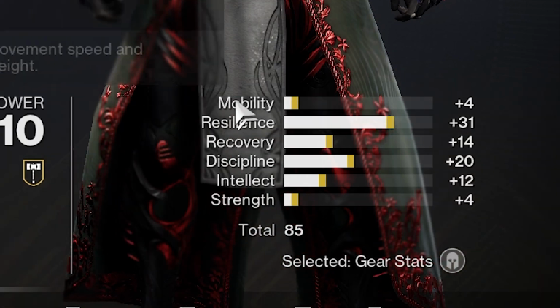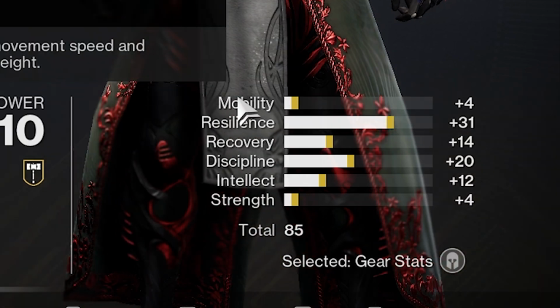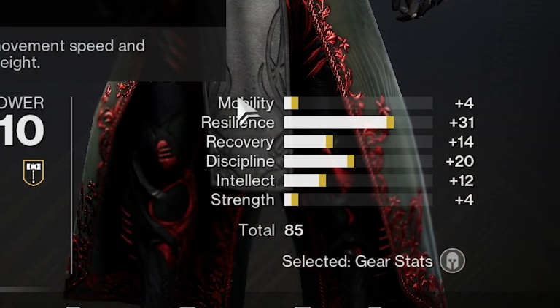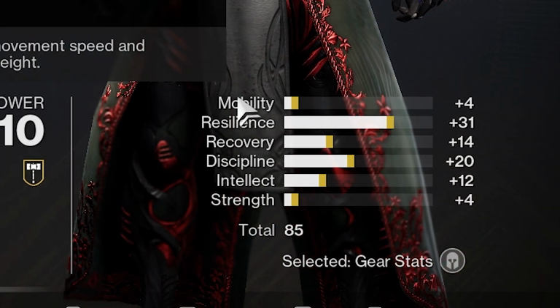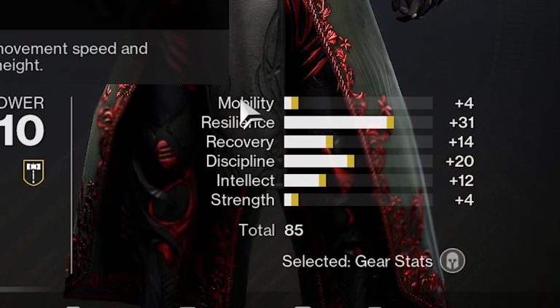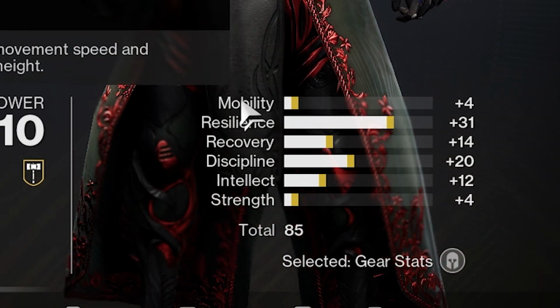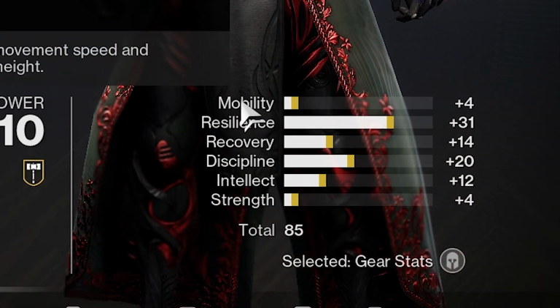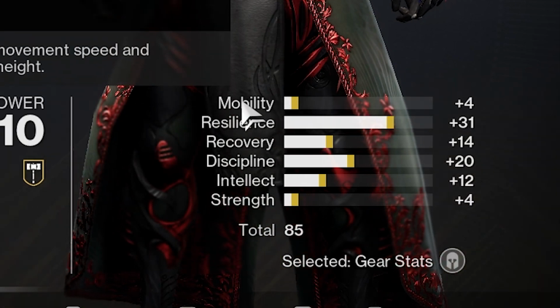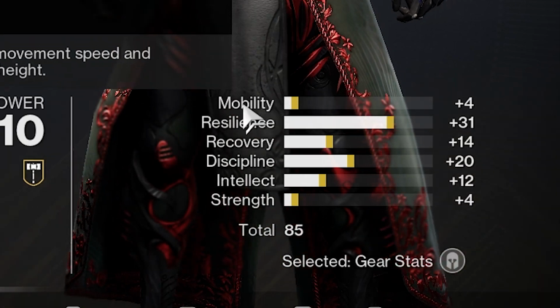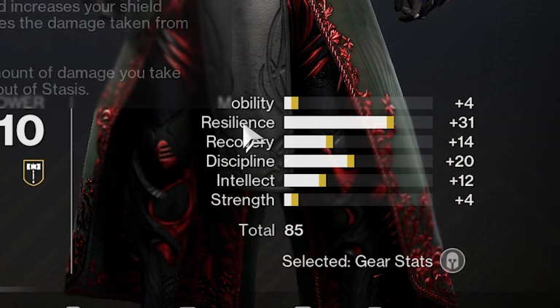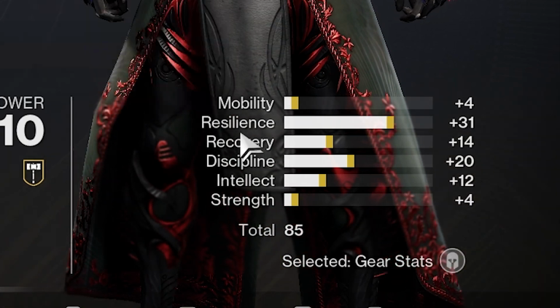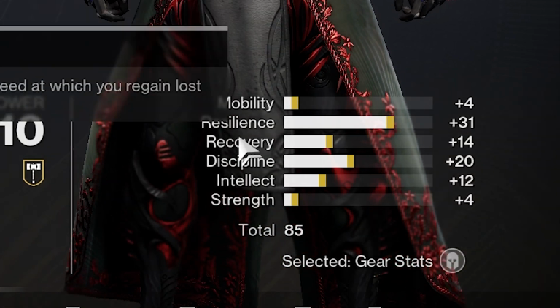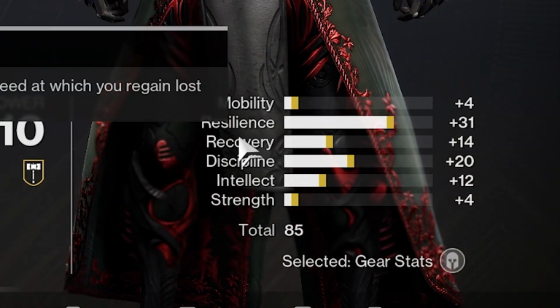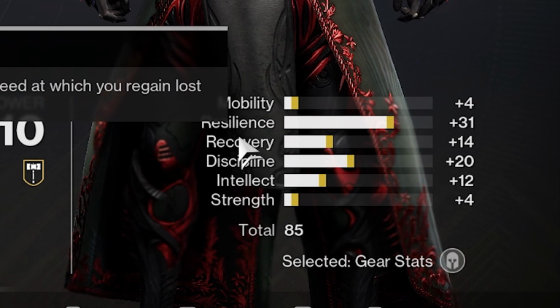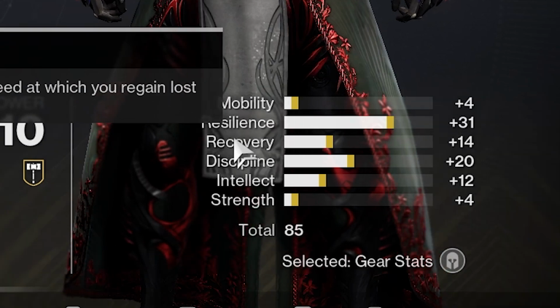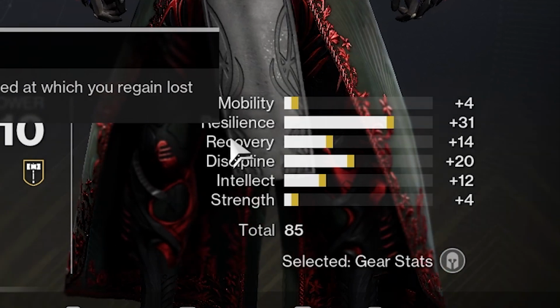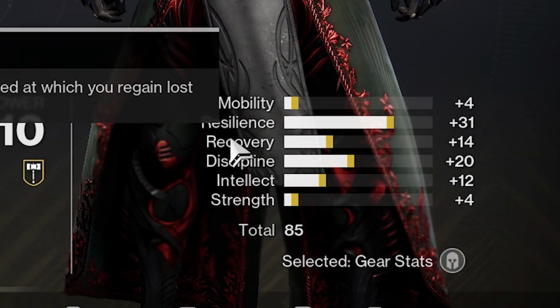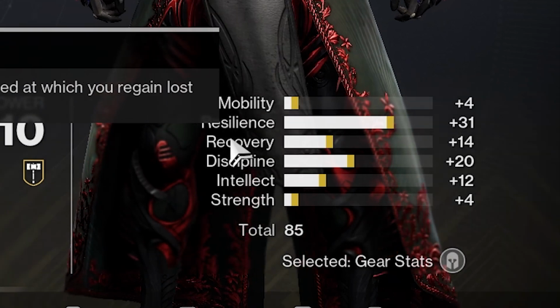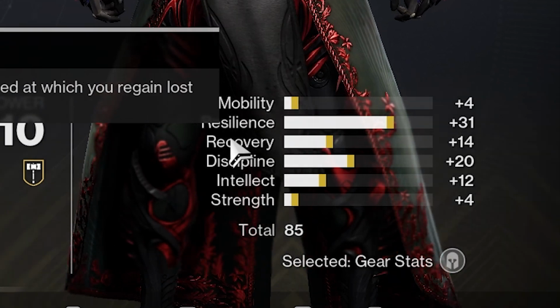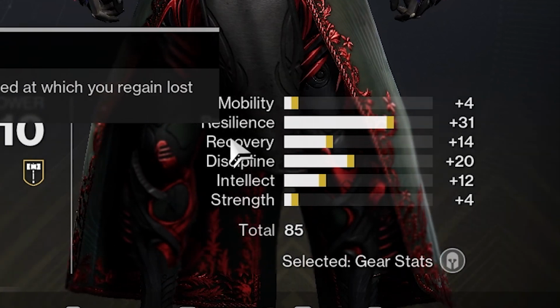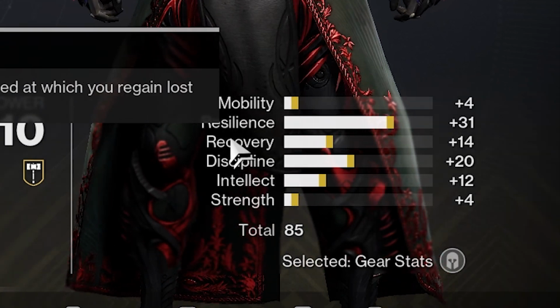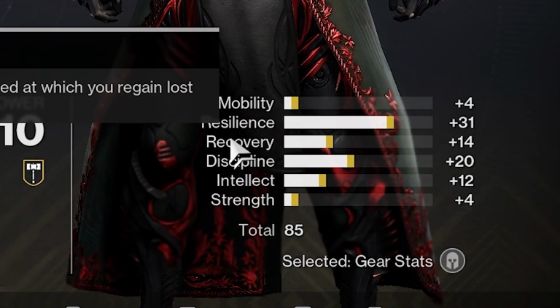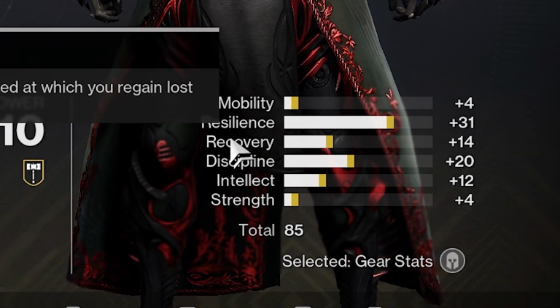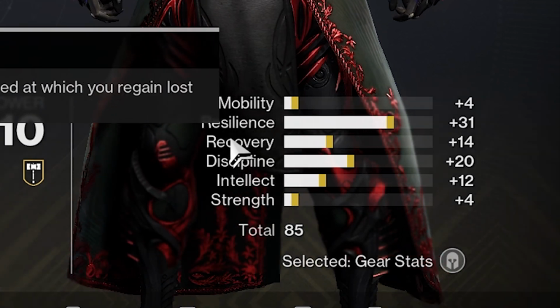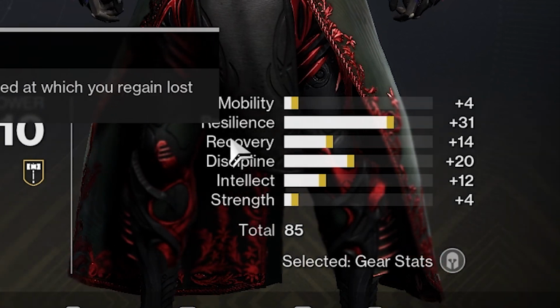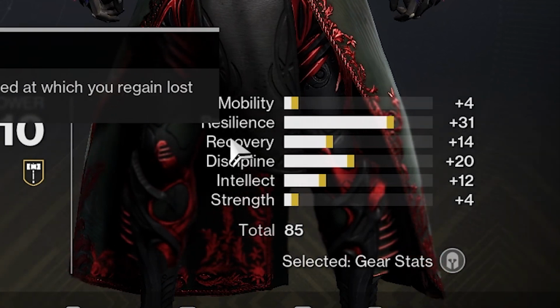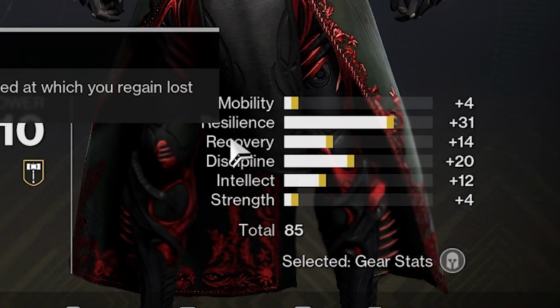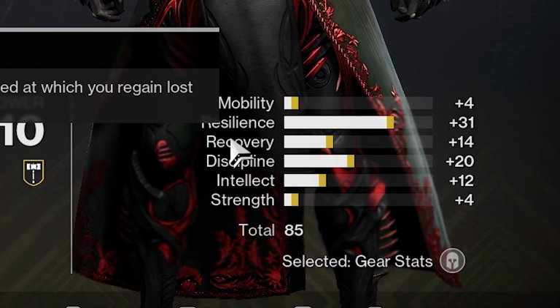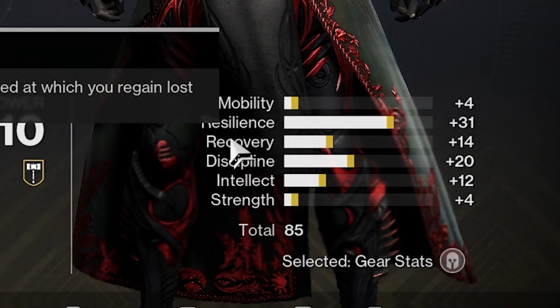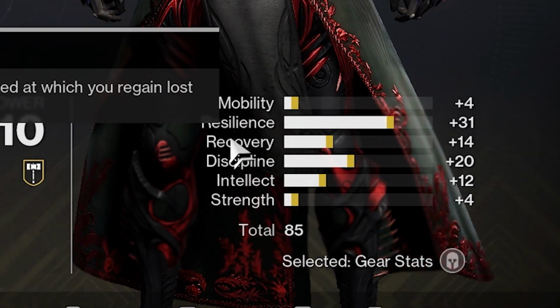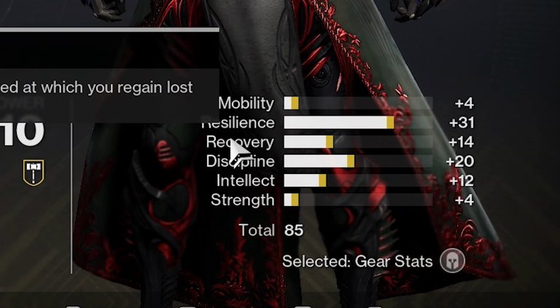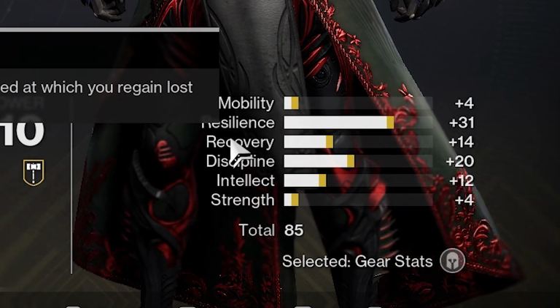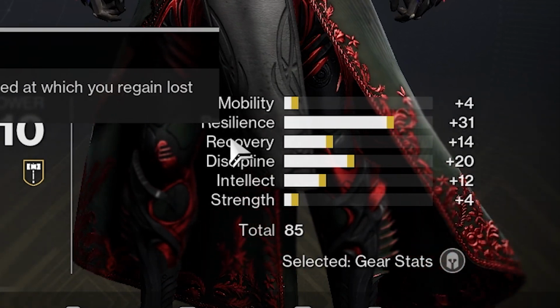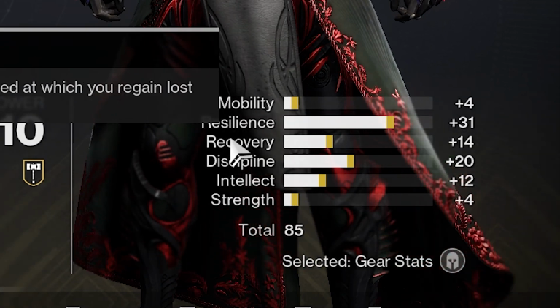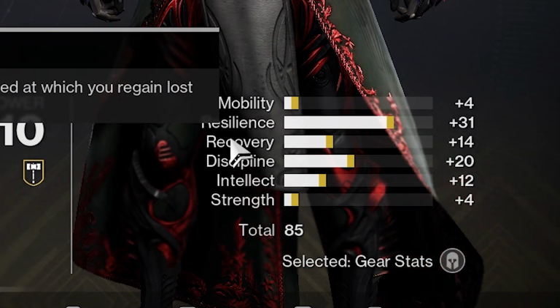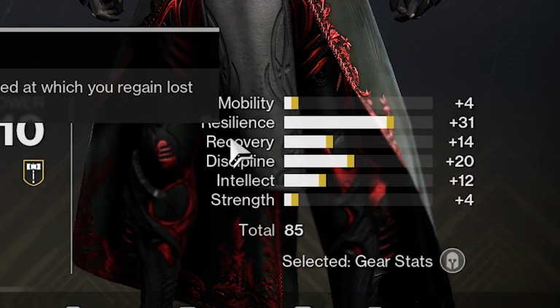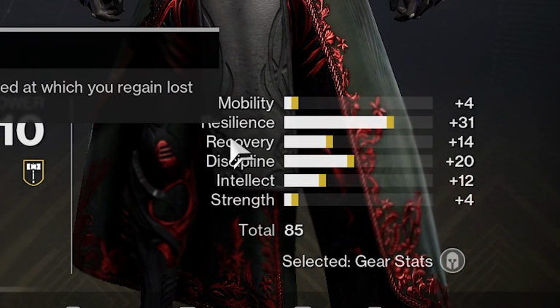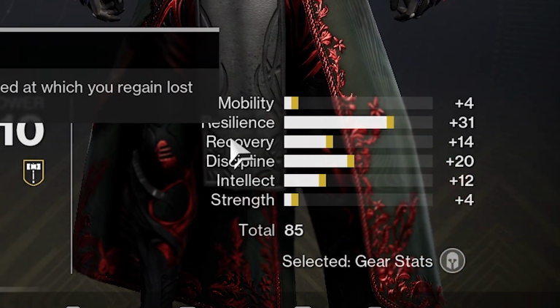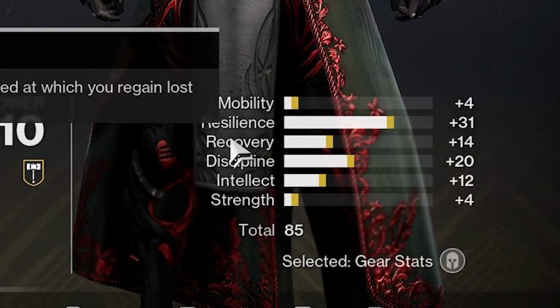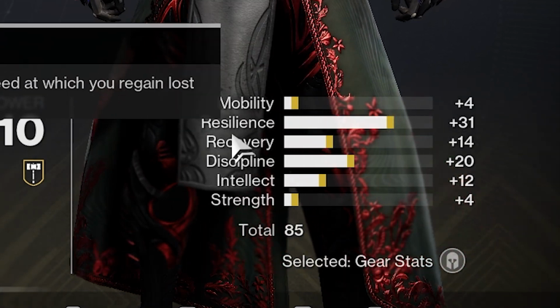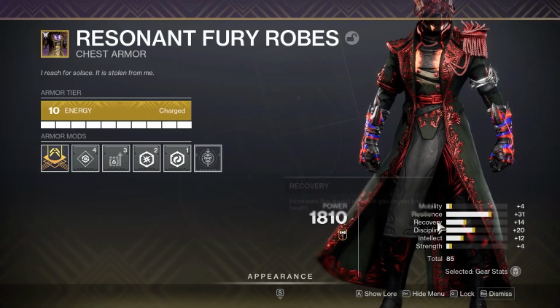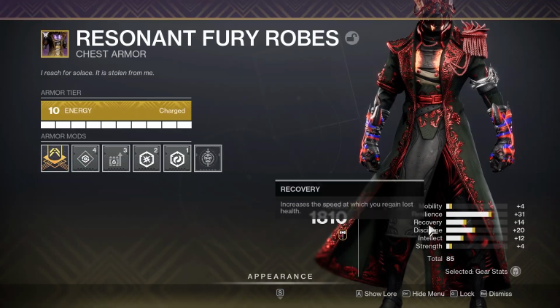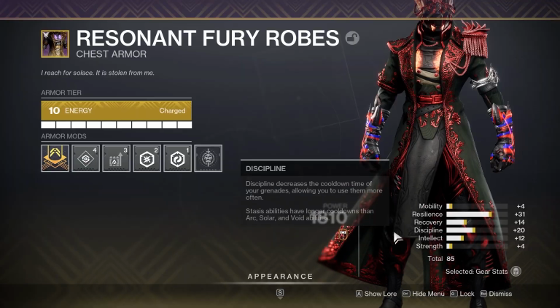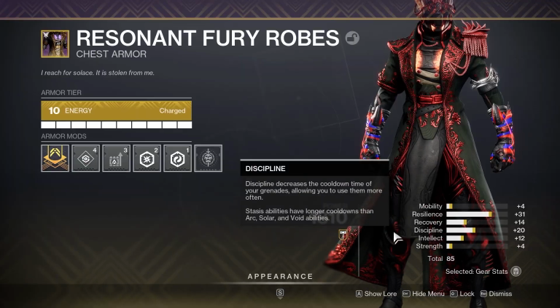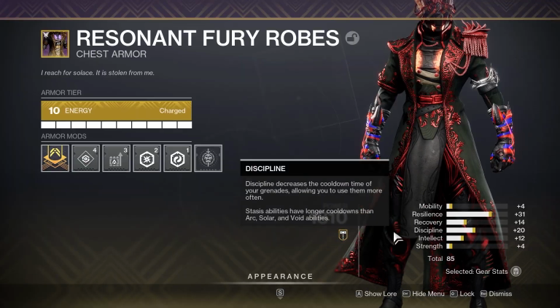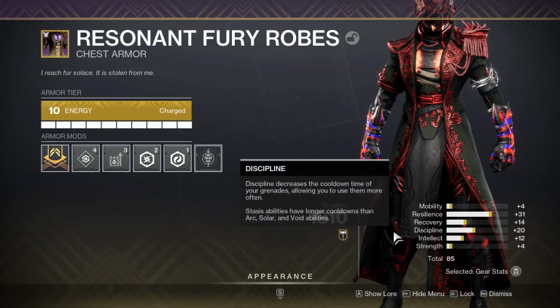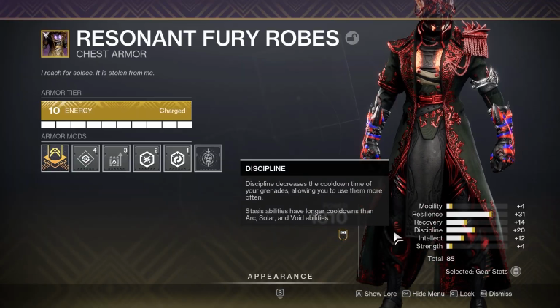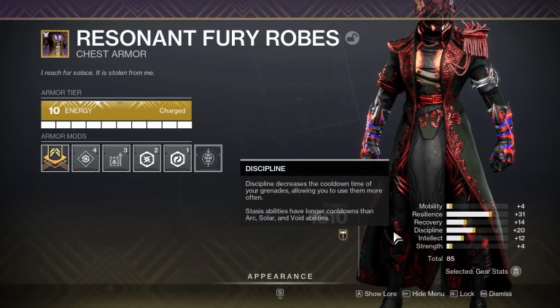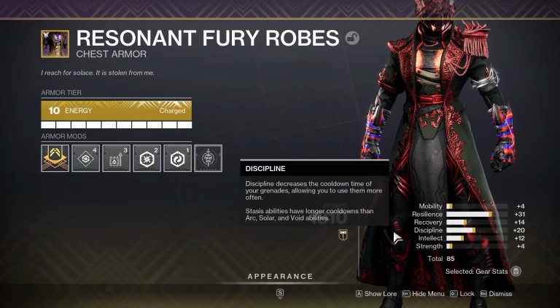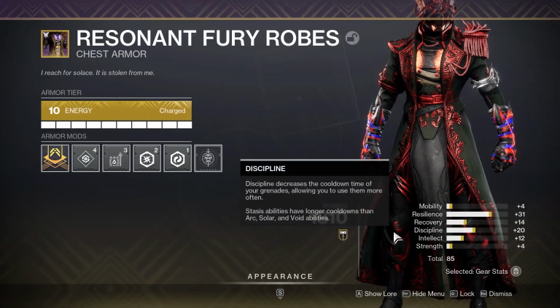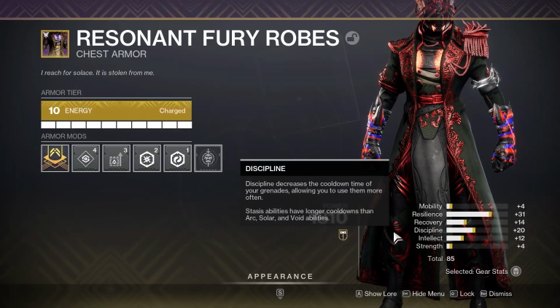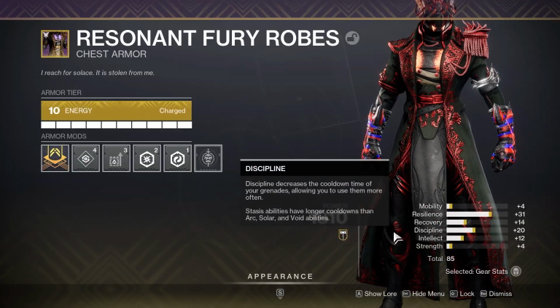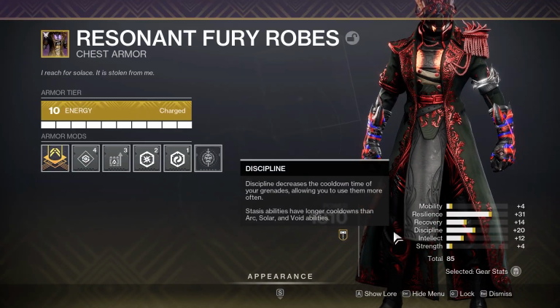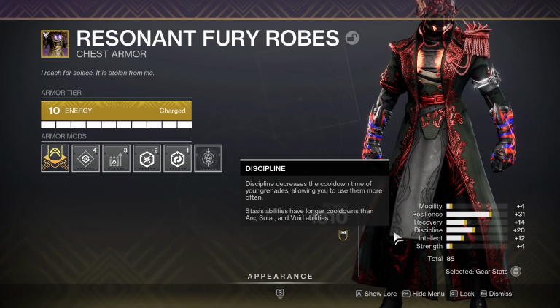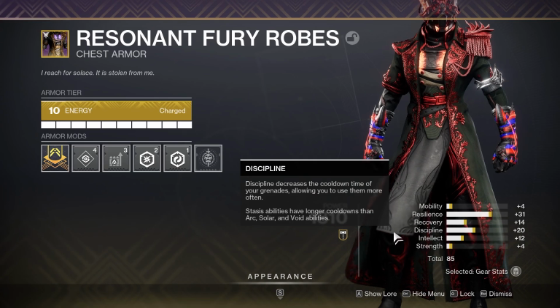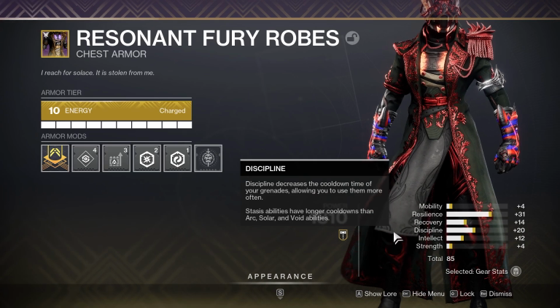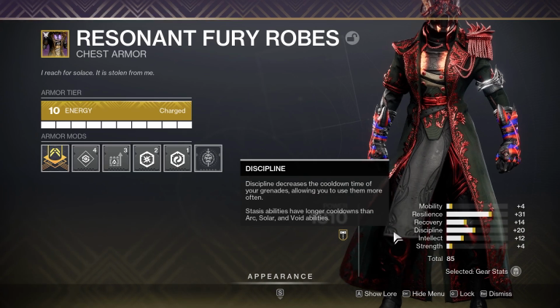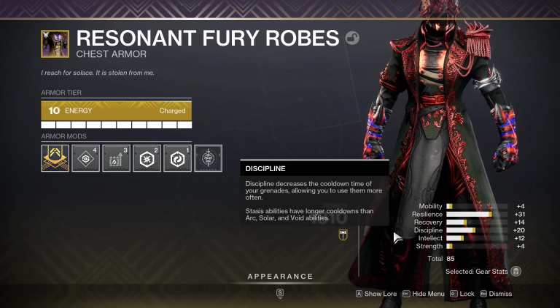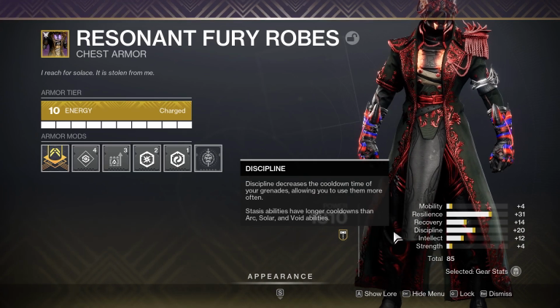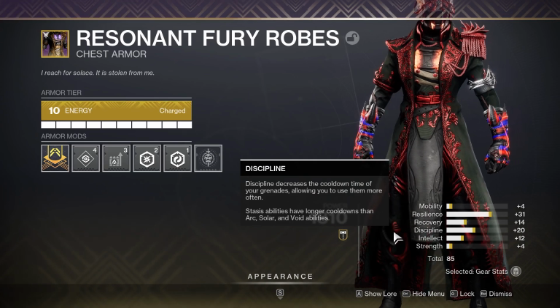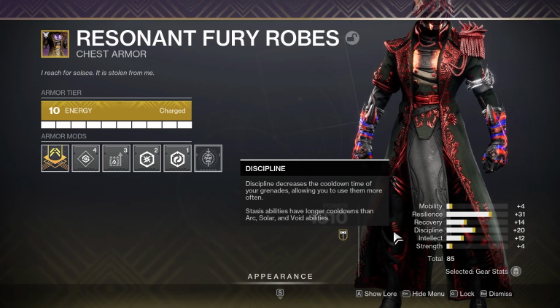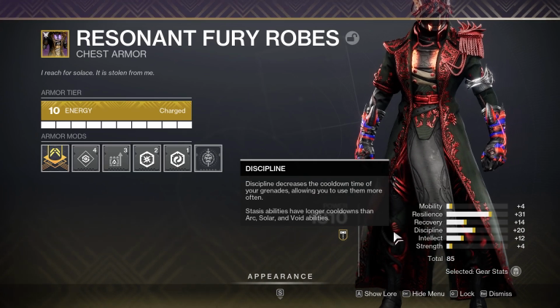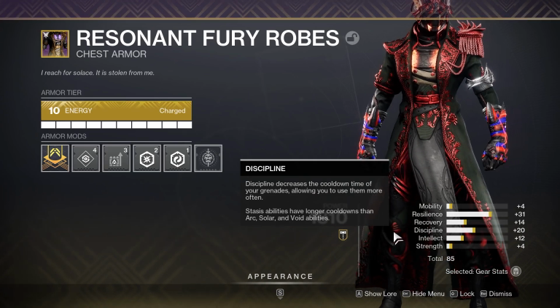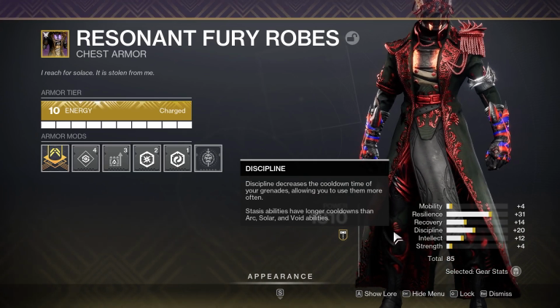It is impossible to get all 68 in the top half or the bottom half — it literally has to be evenly split, which should help you decide what build you want to go for when you realize that.